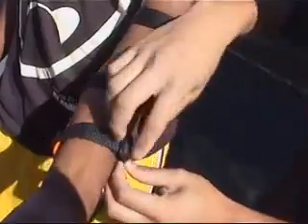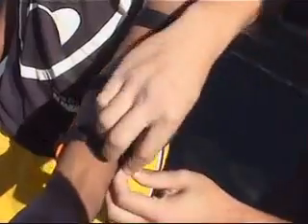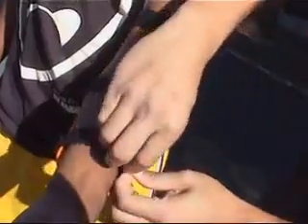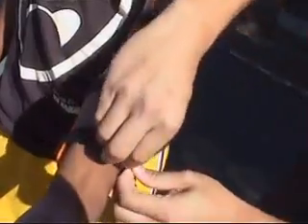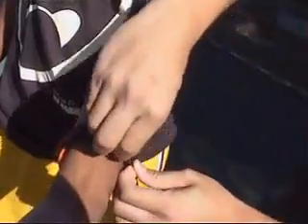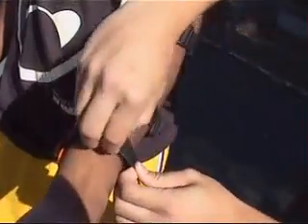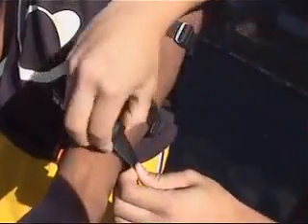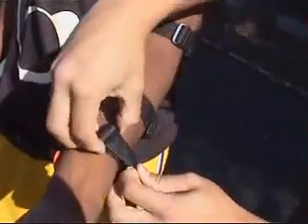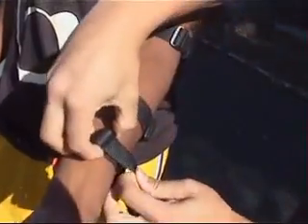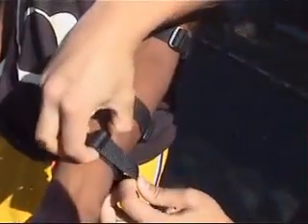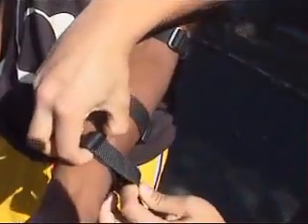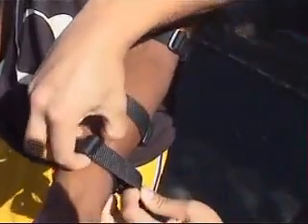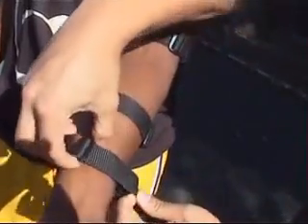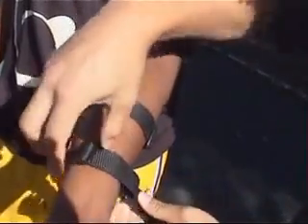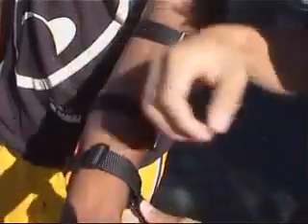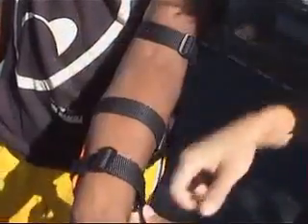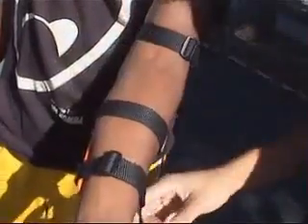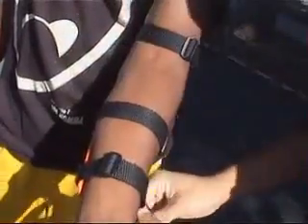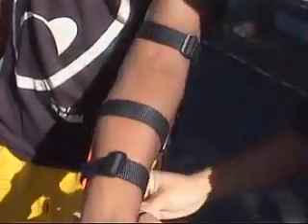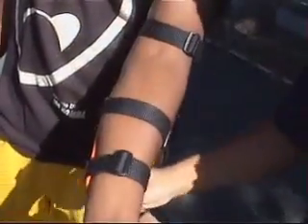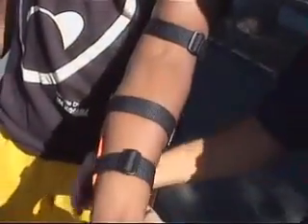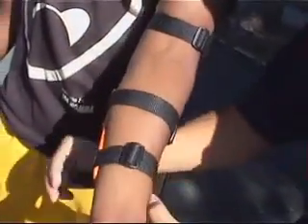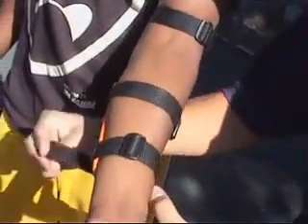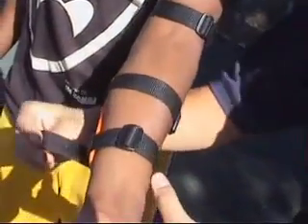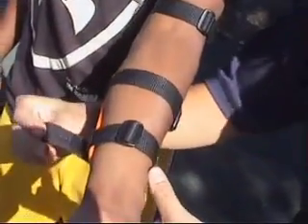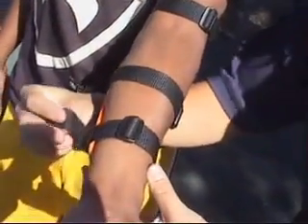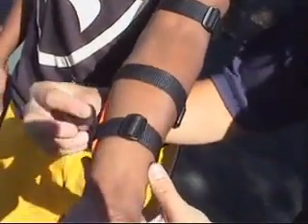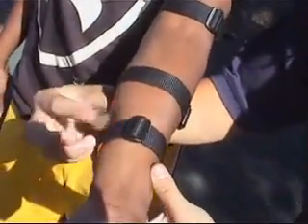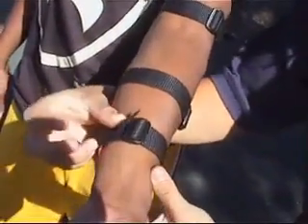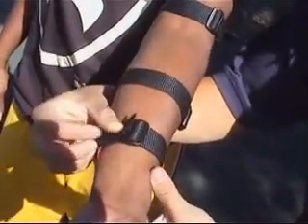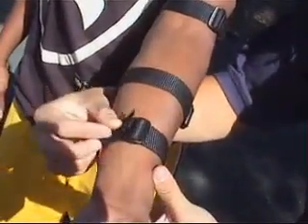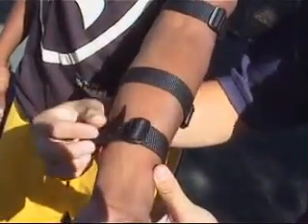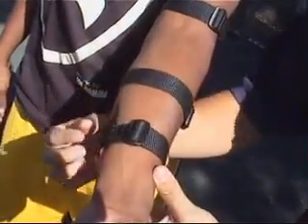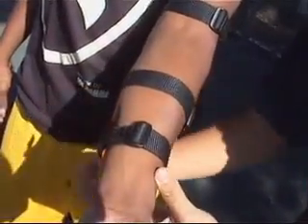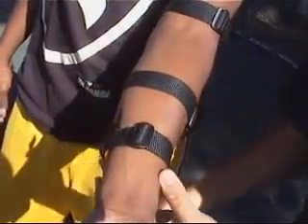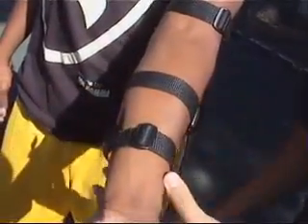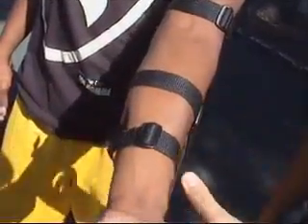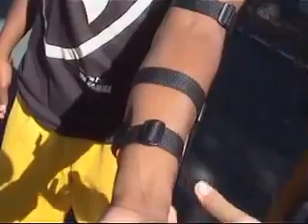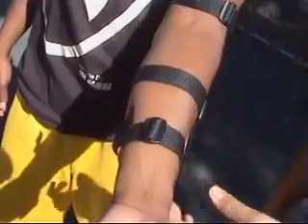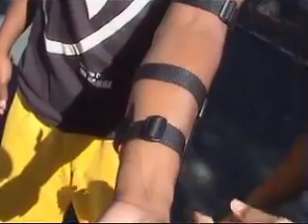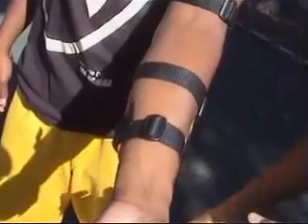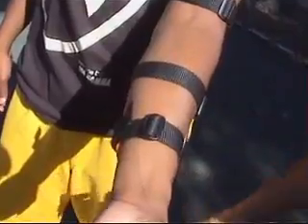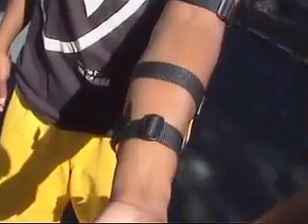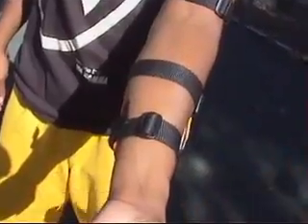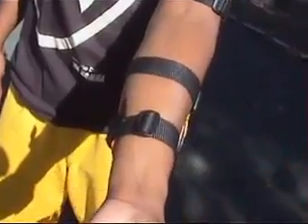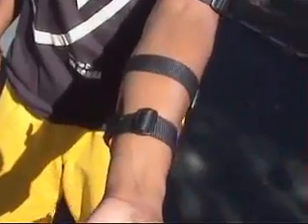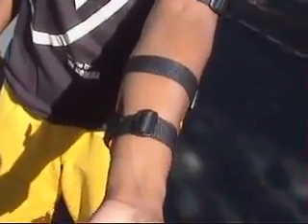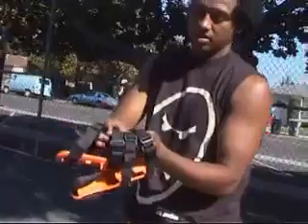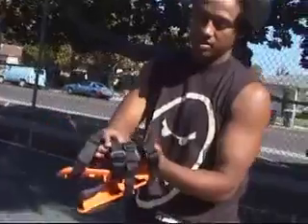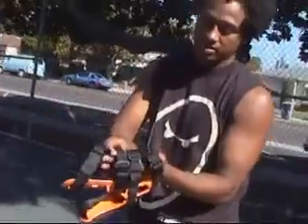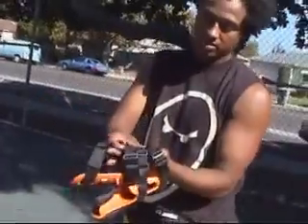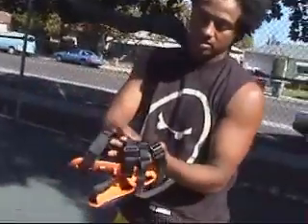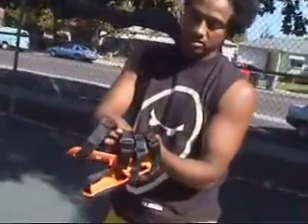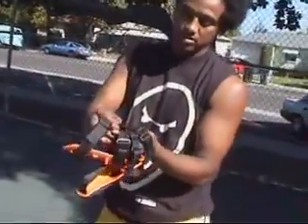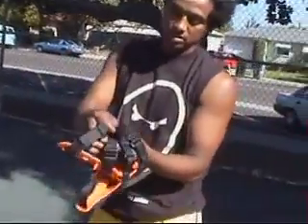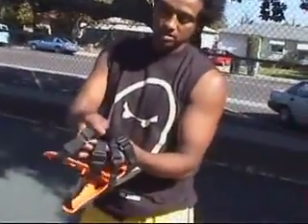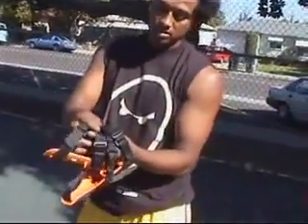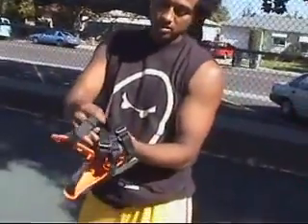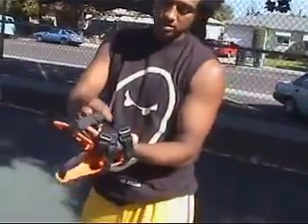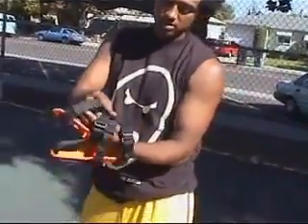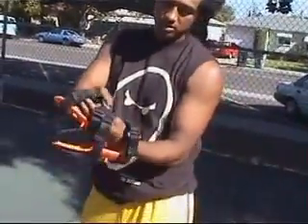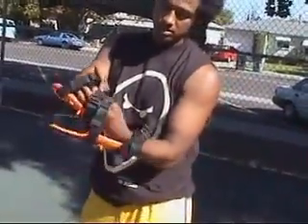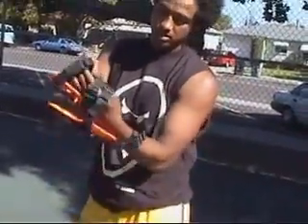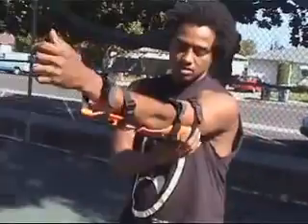Using either the slide bar or the Velcro Loop, adjust the length of the straps so your arm will just slide through them when they're barely fastened.